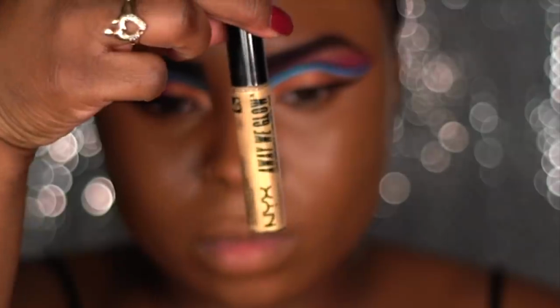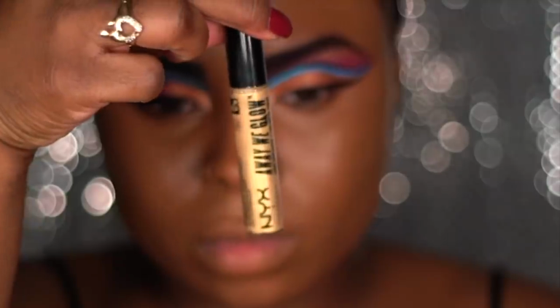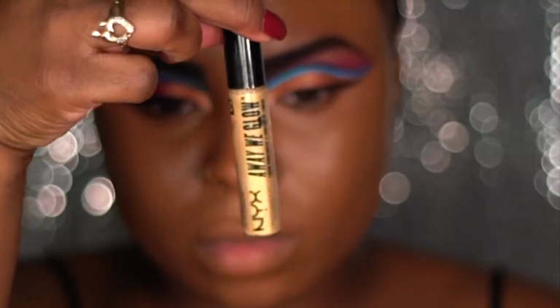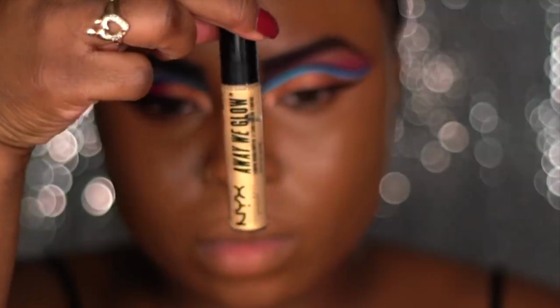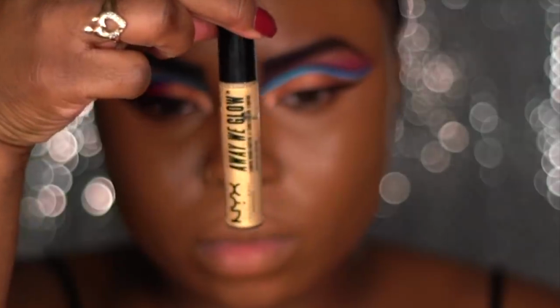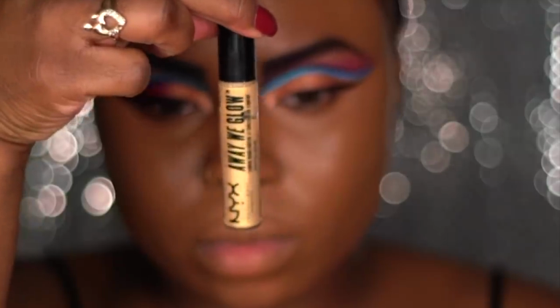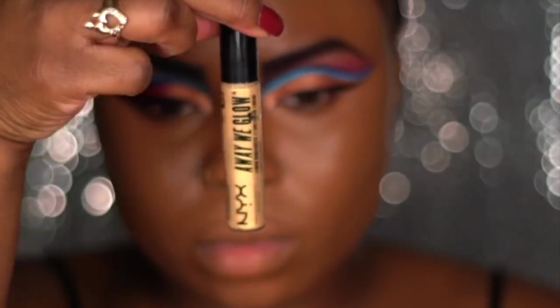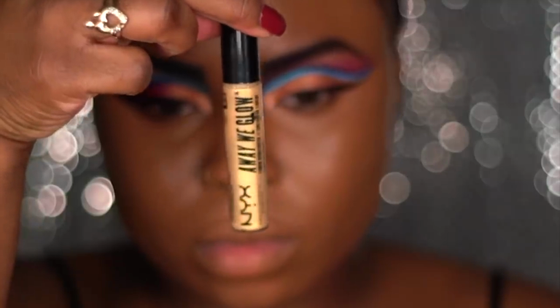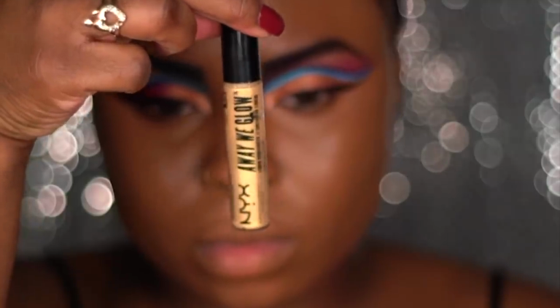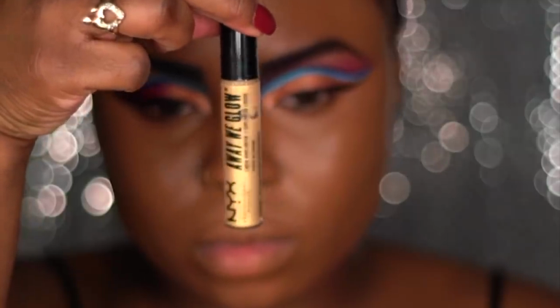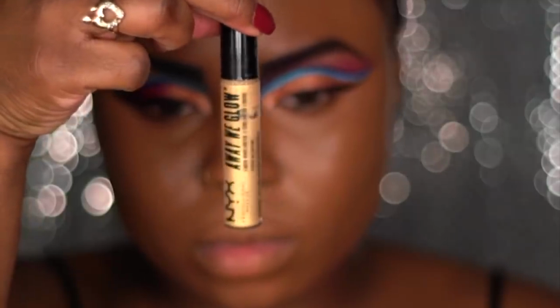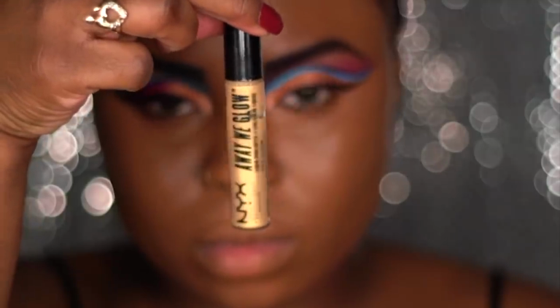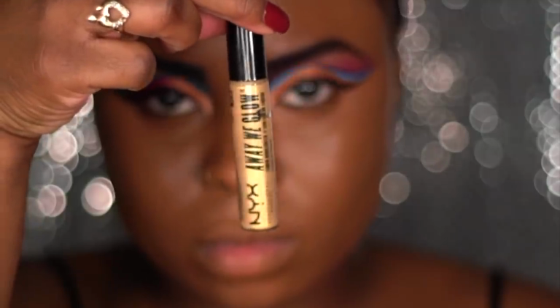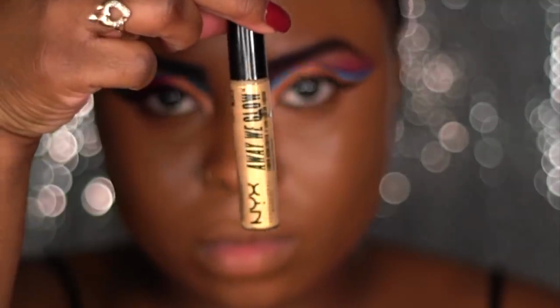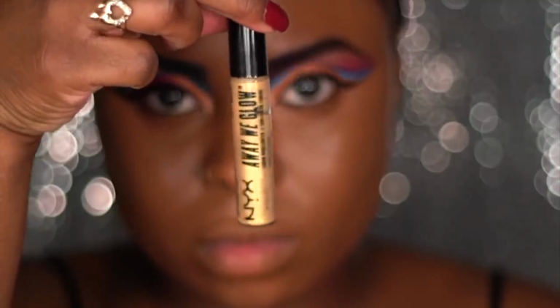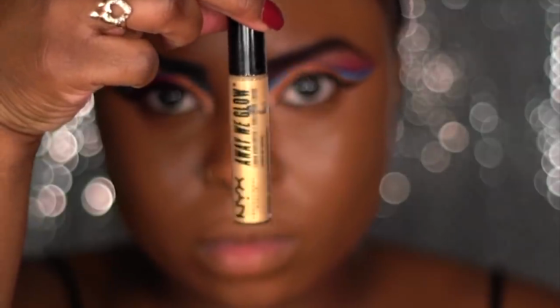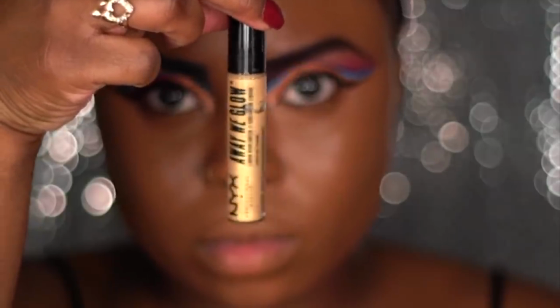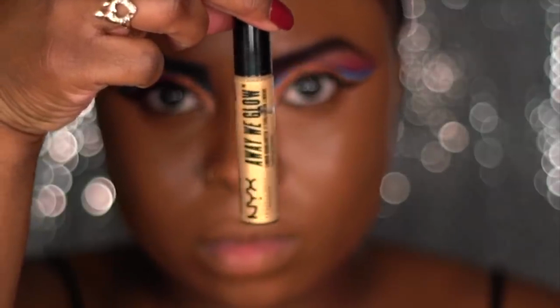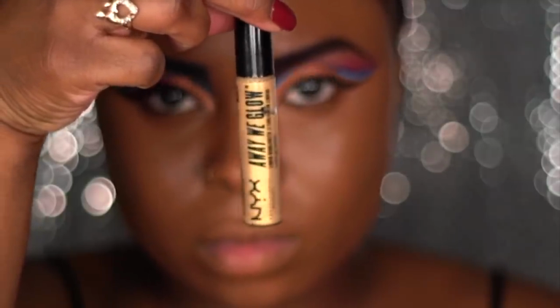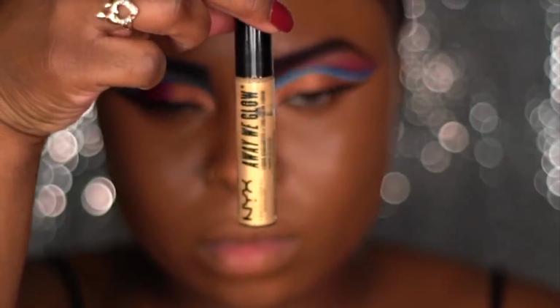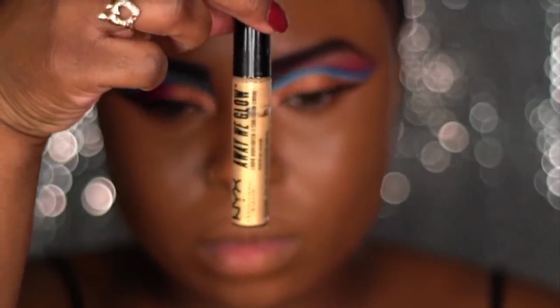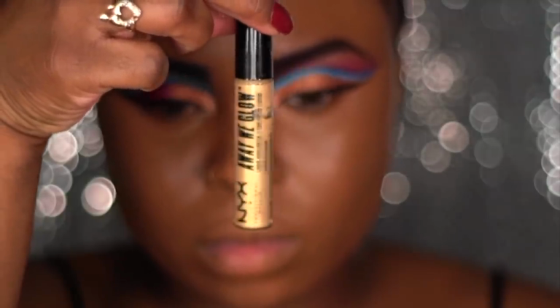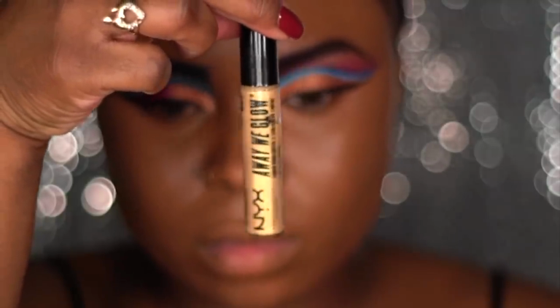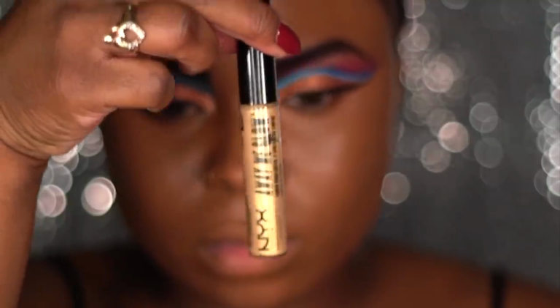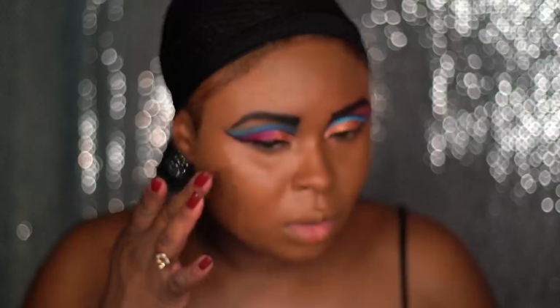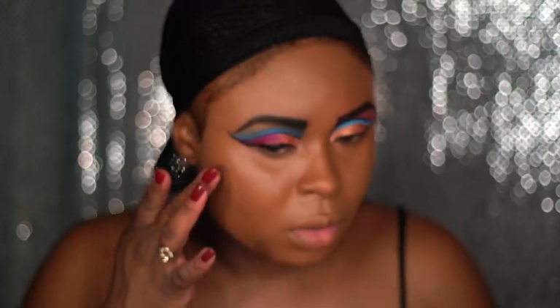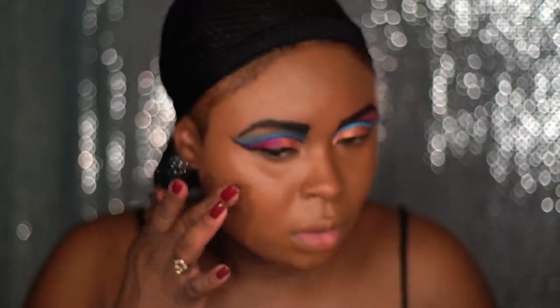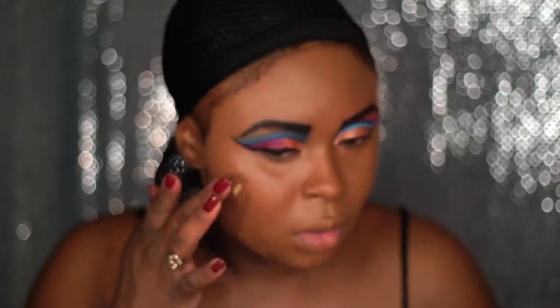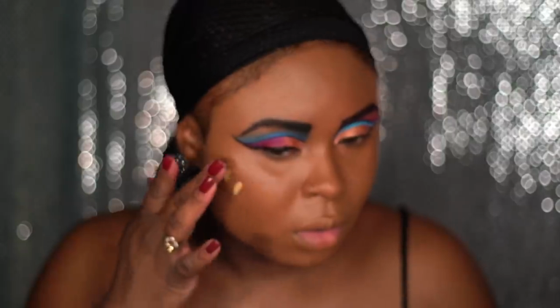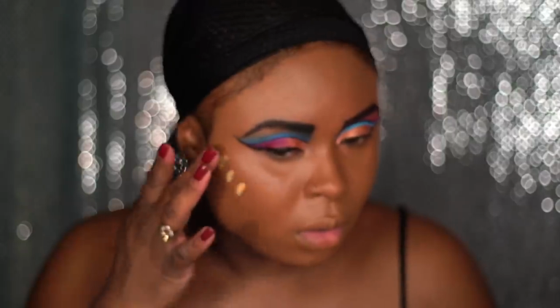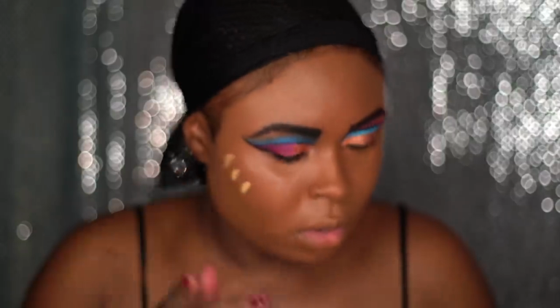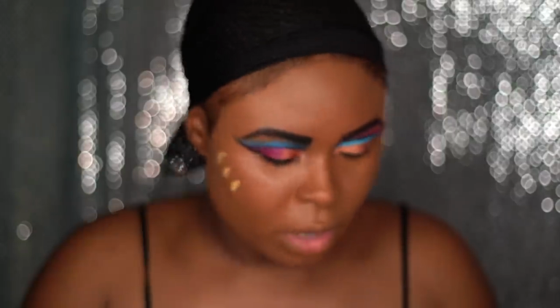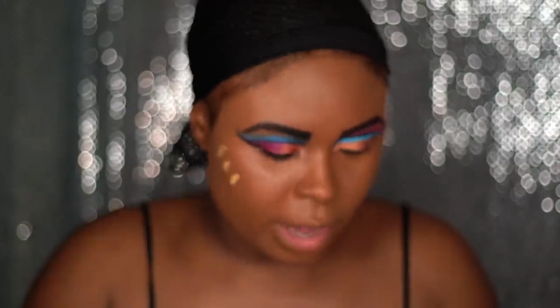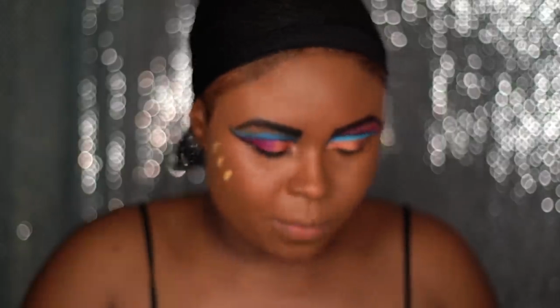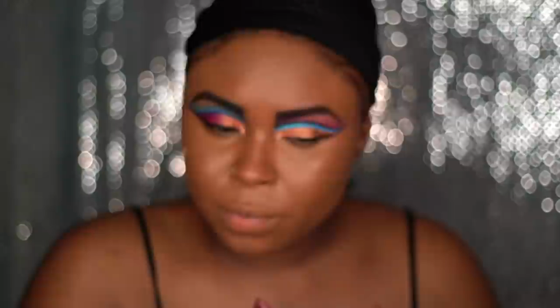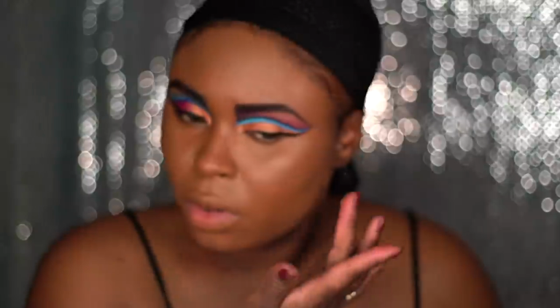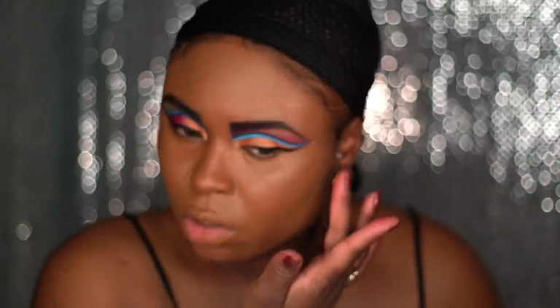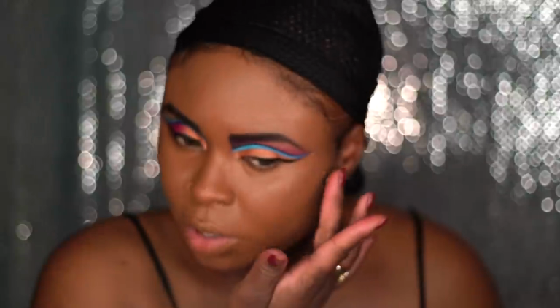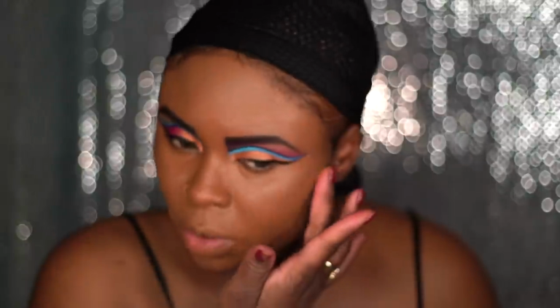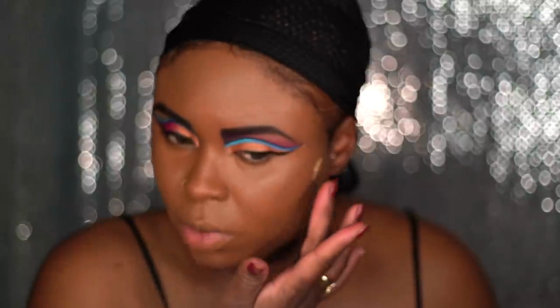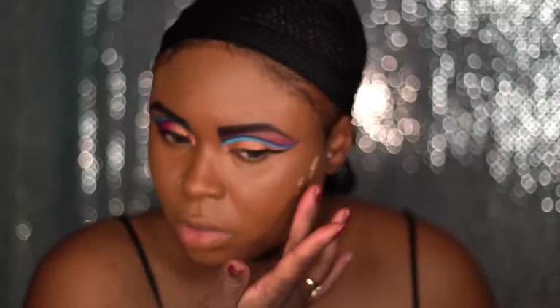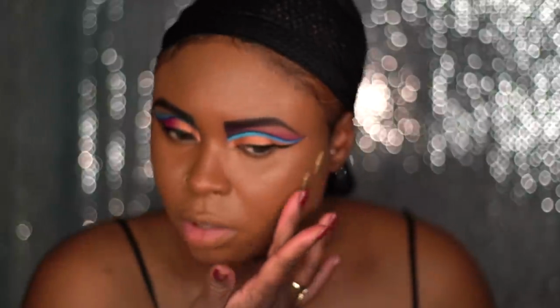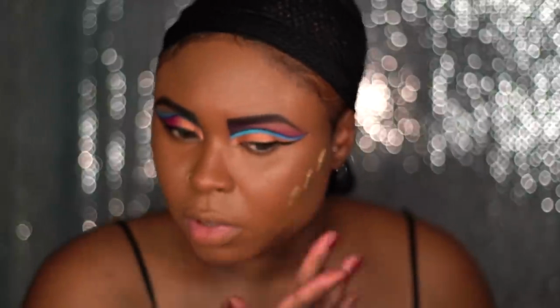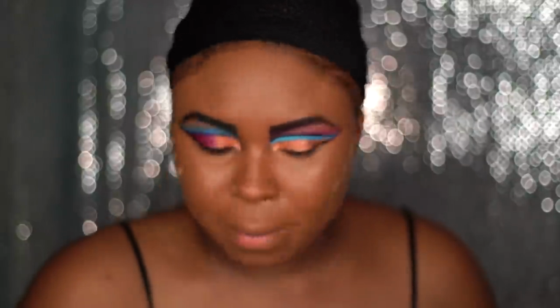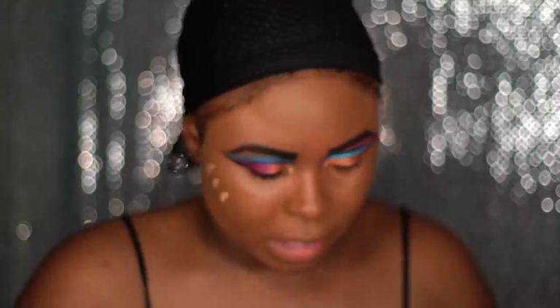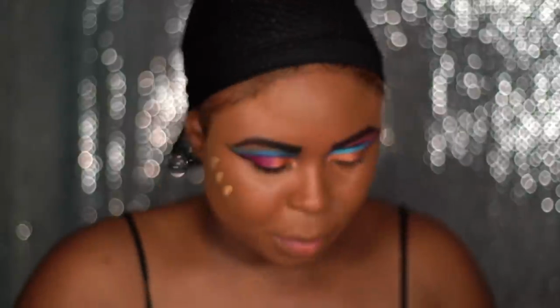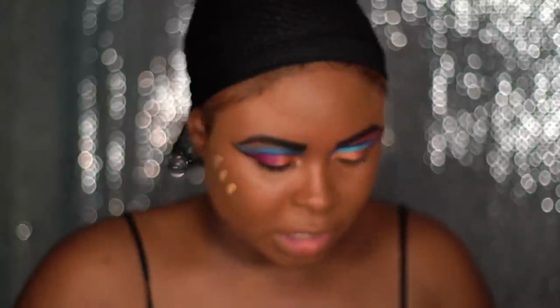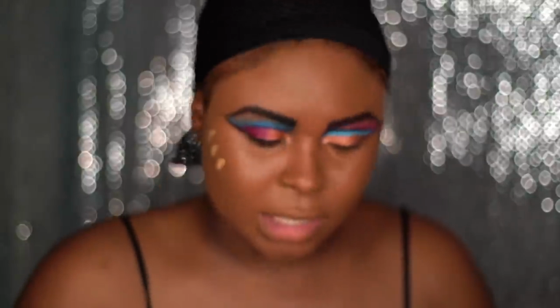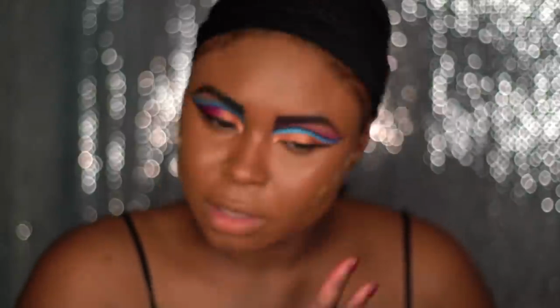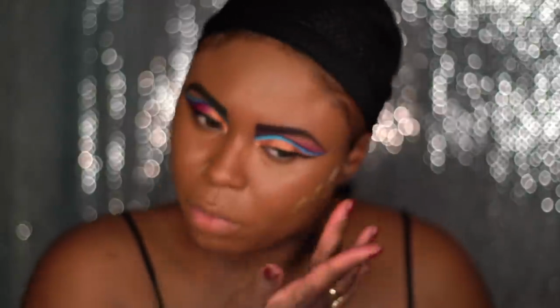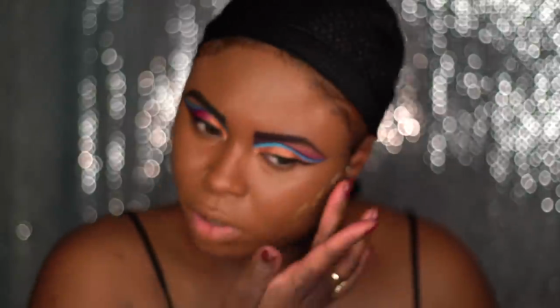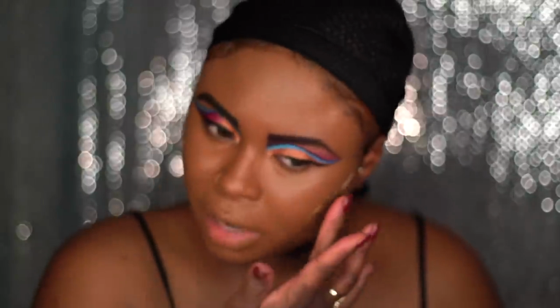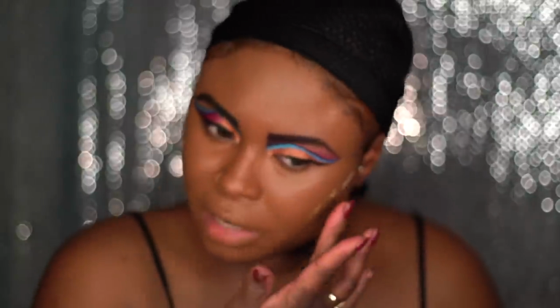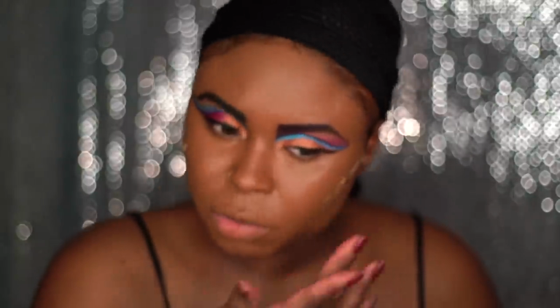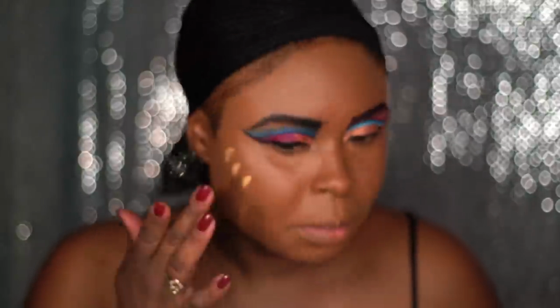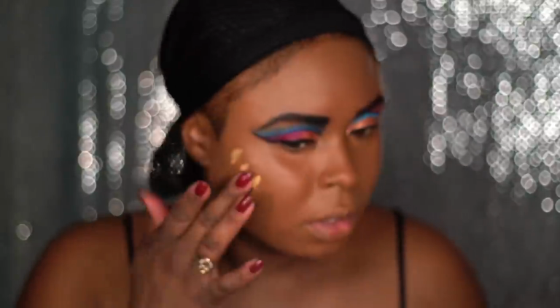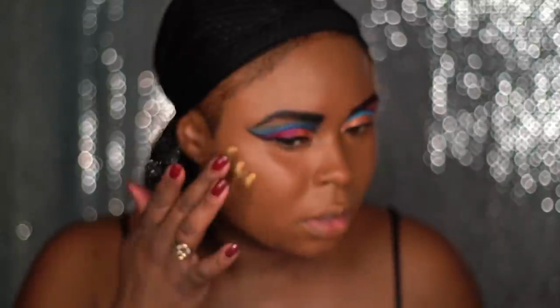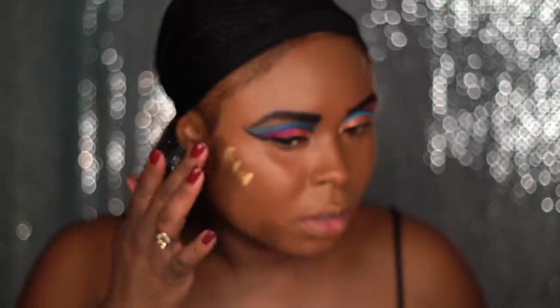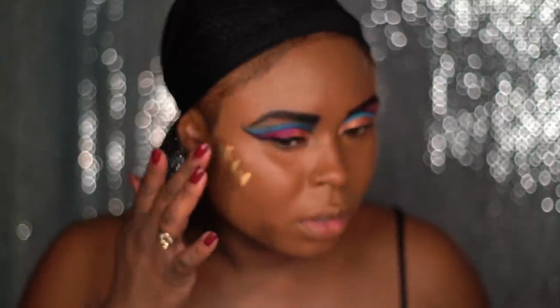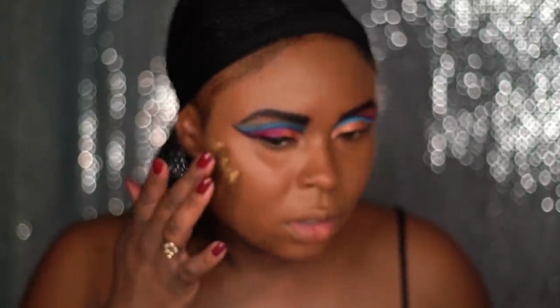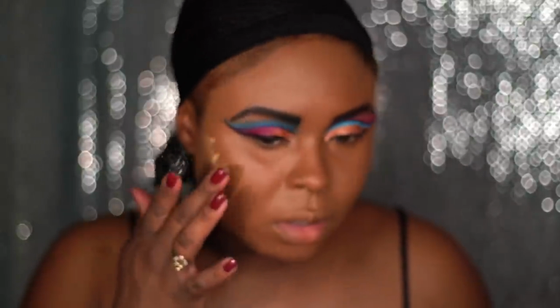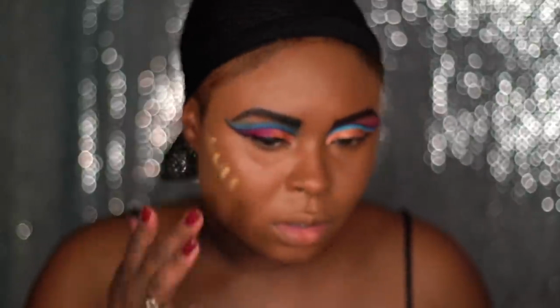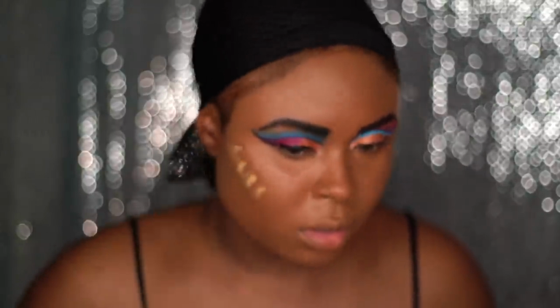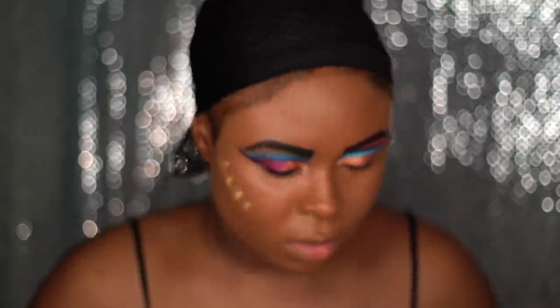Using NYX's liquid highlighter Away We Glow in the color Golden Hour, I'm going to apply that to my cheekbones and that's going to give me a natural glow.